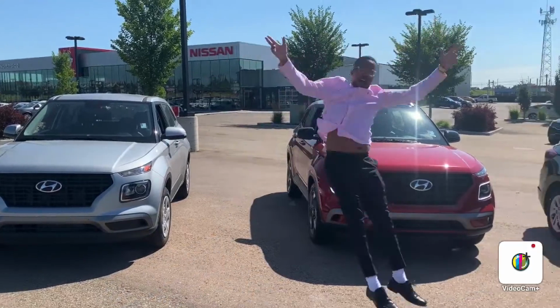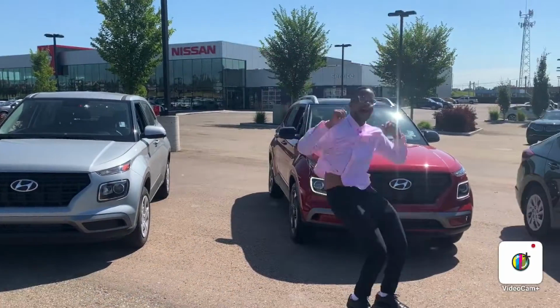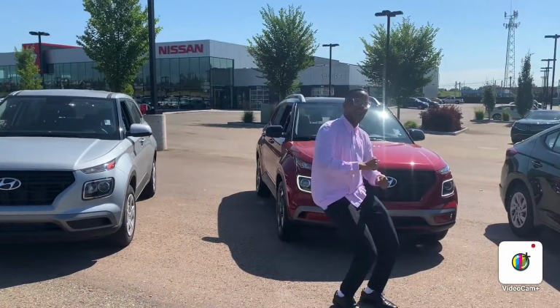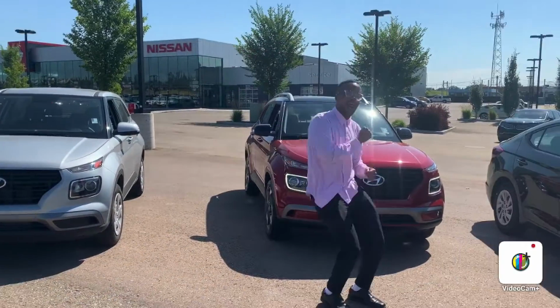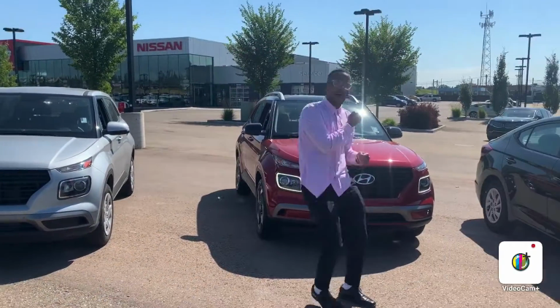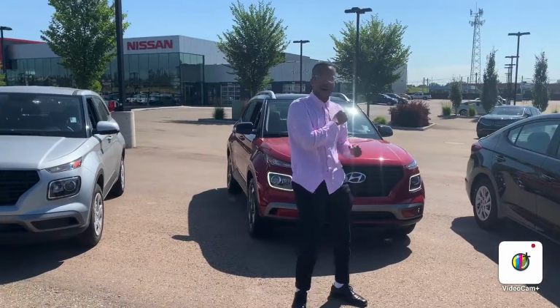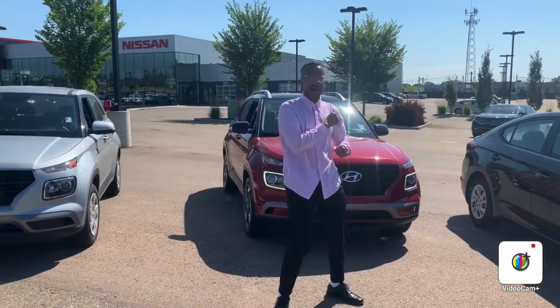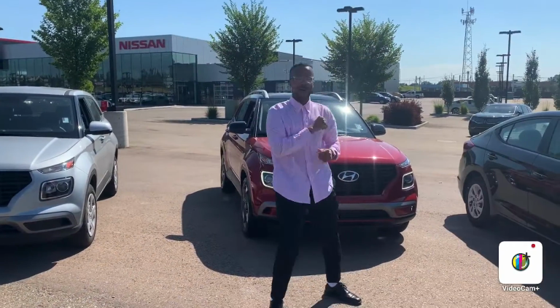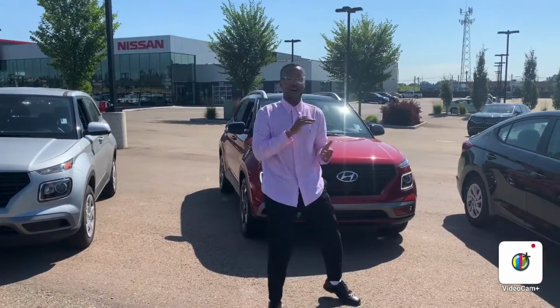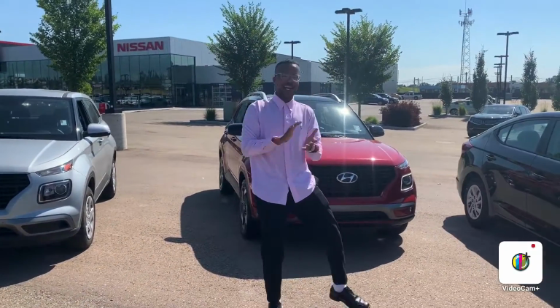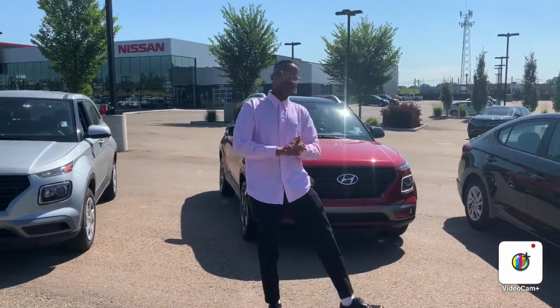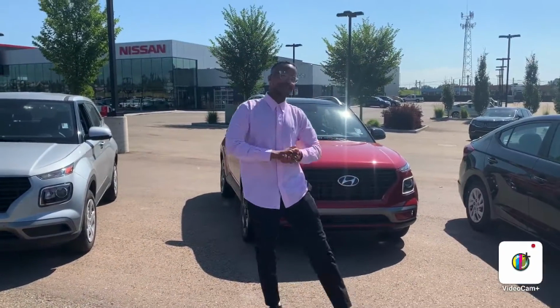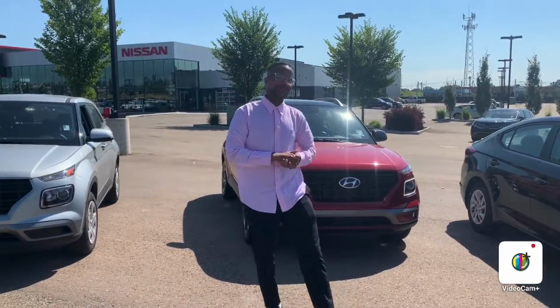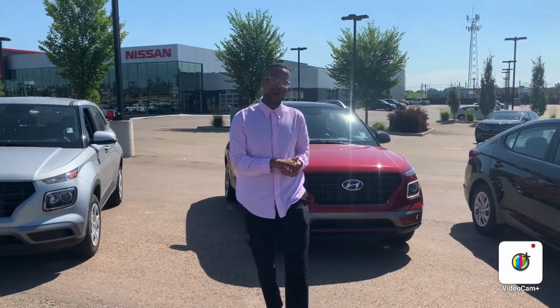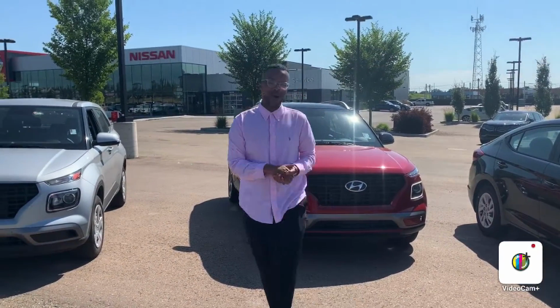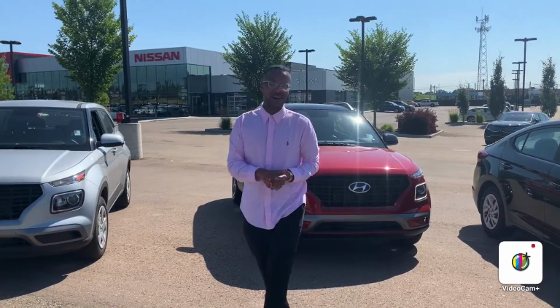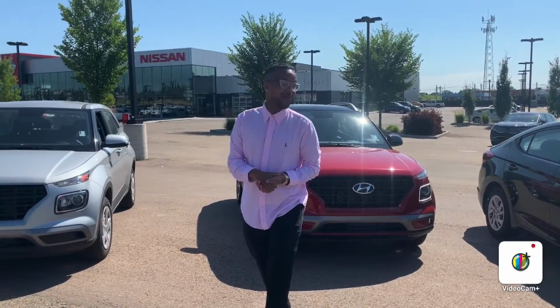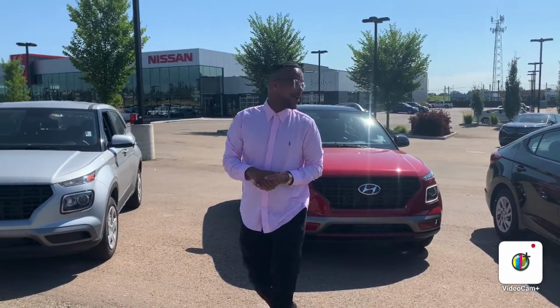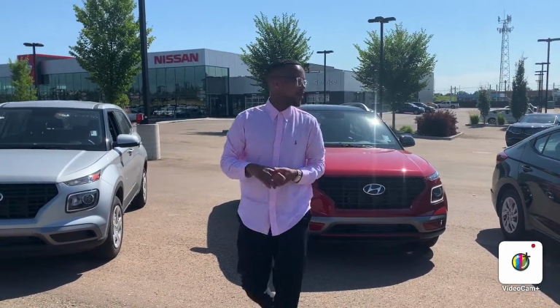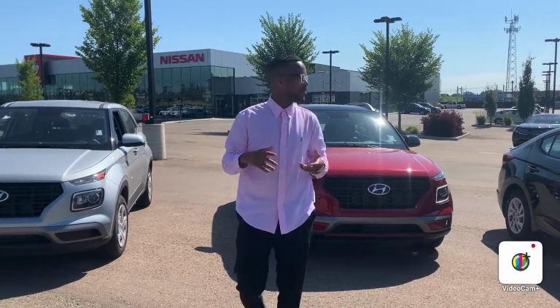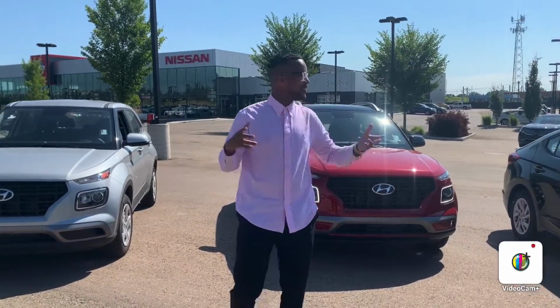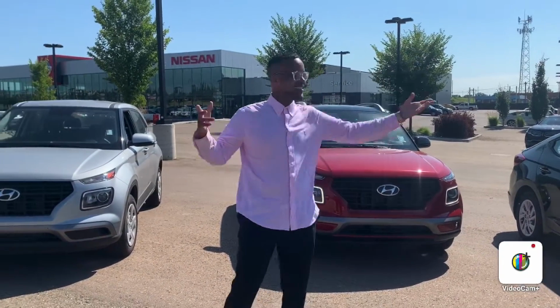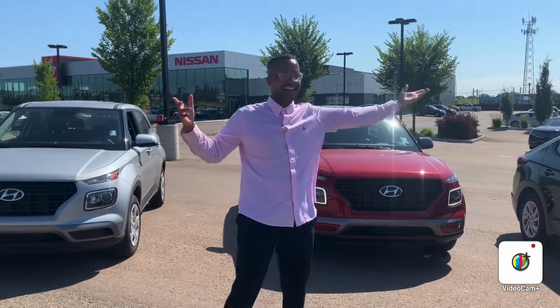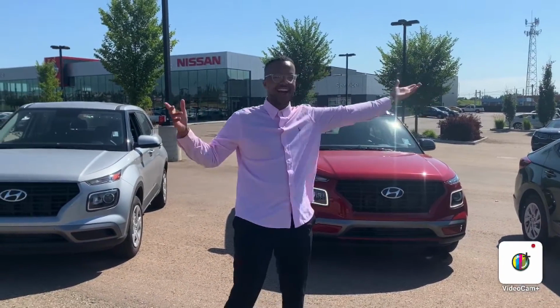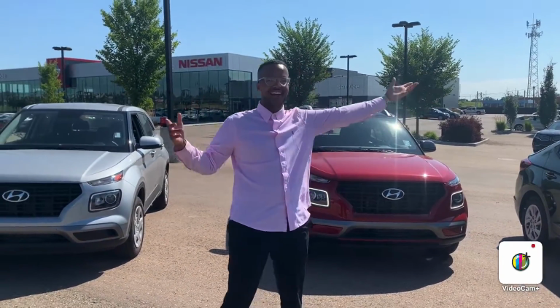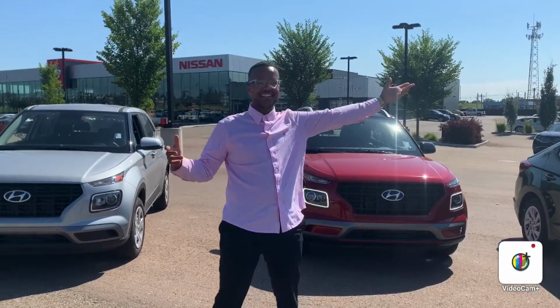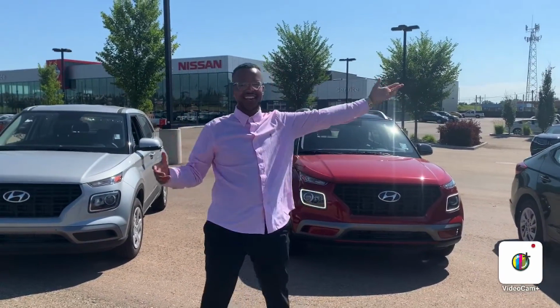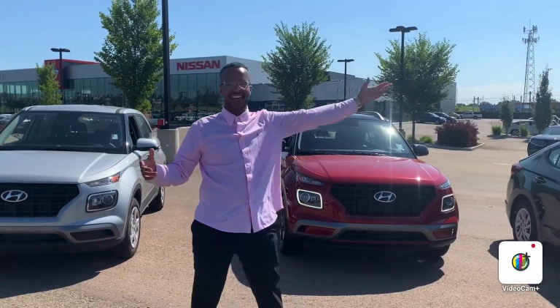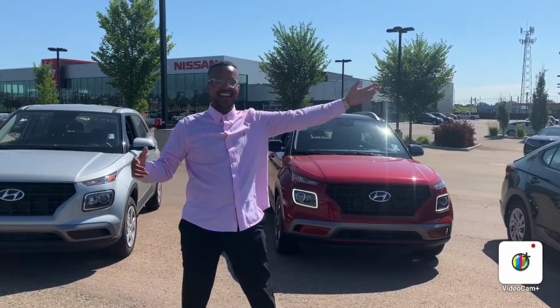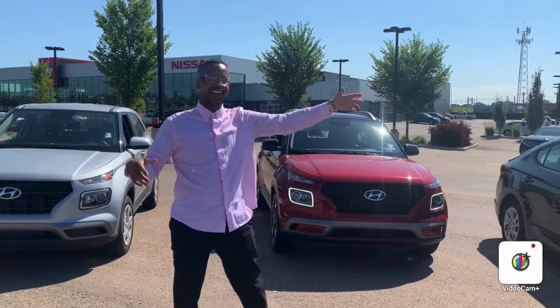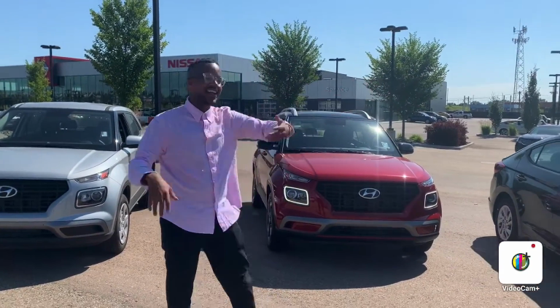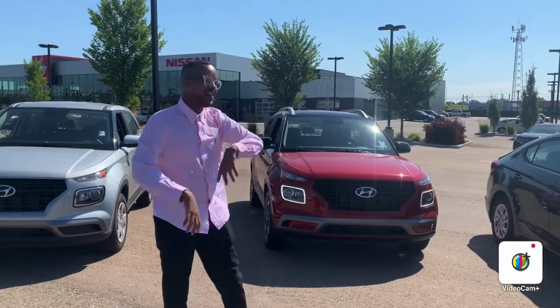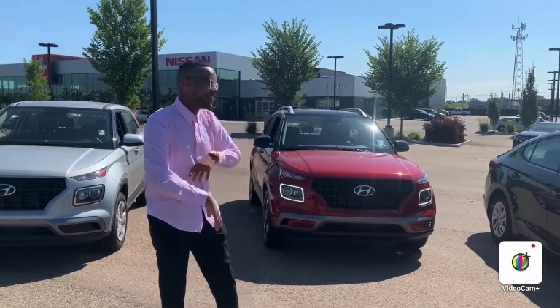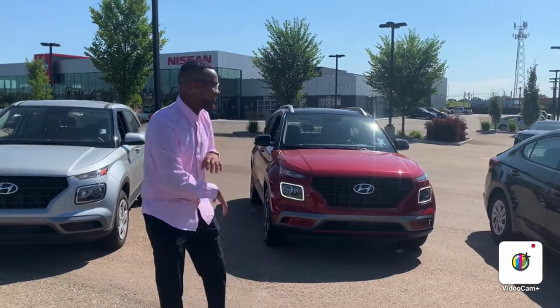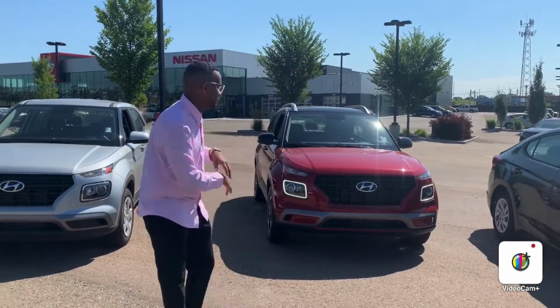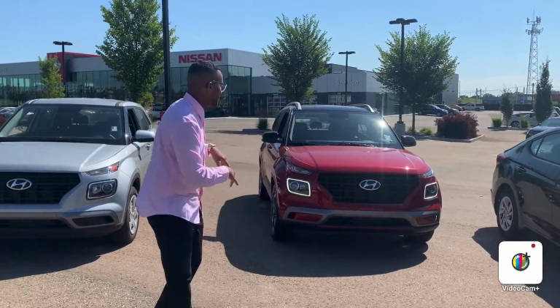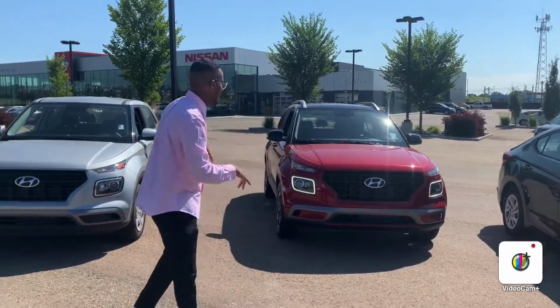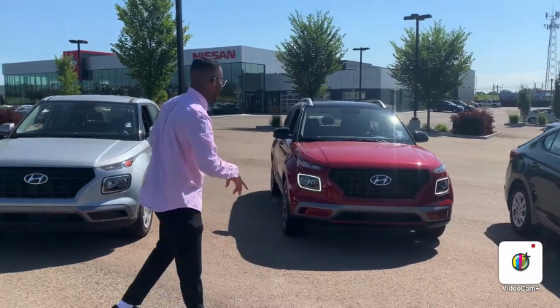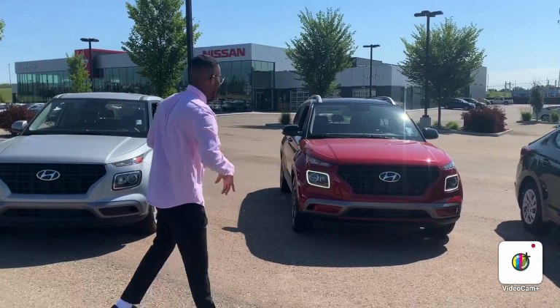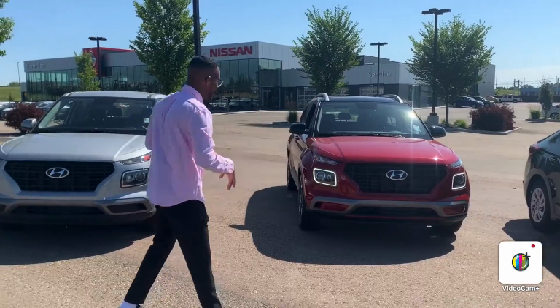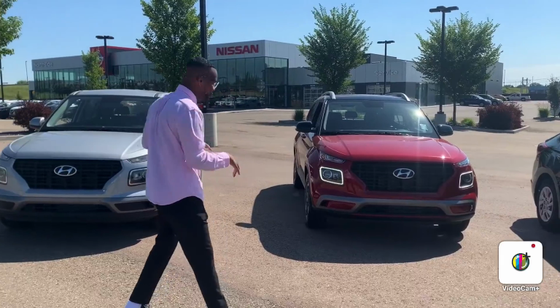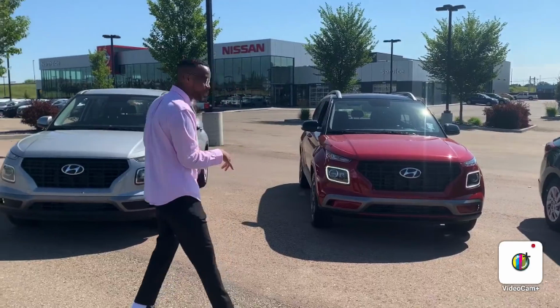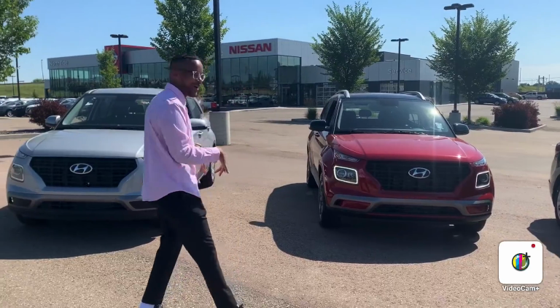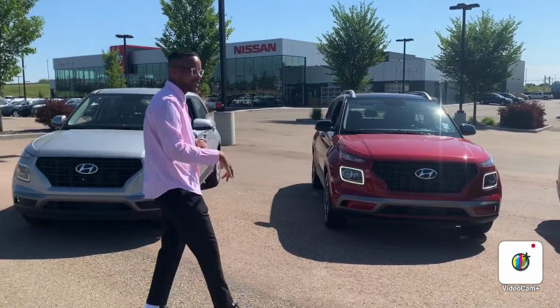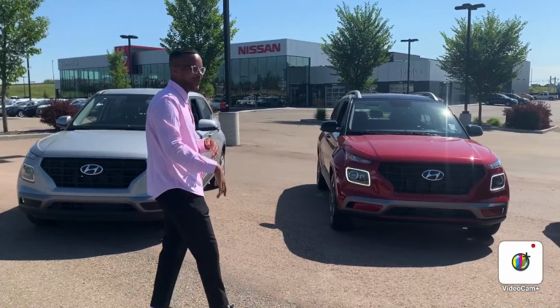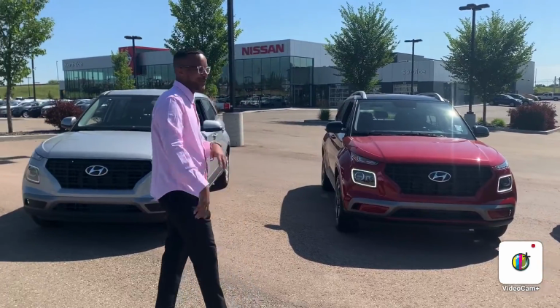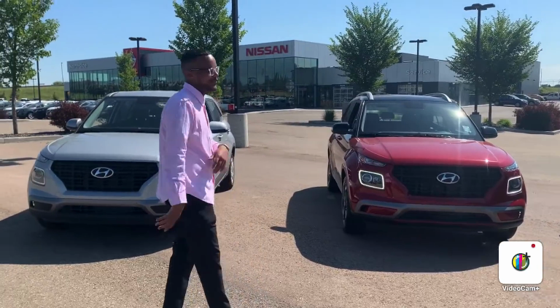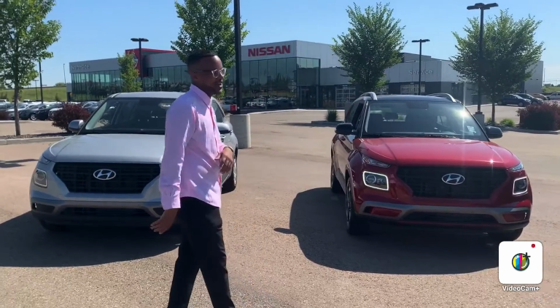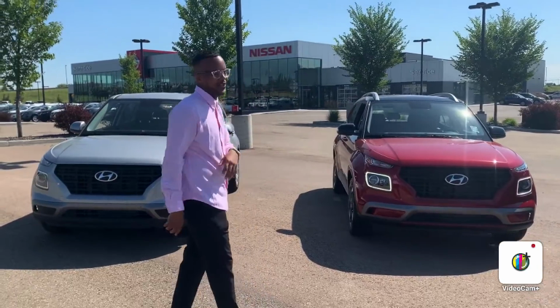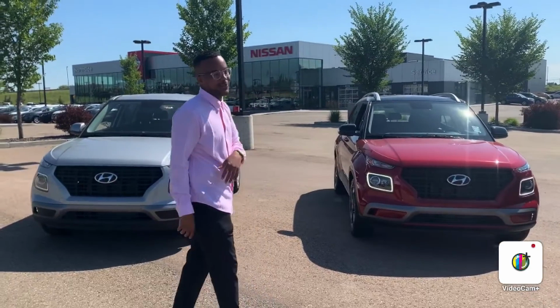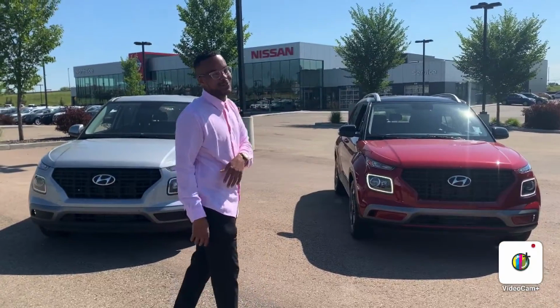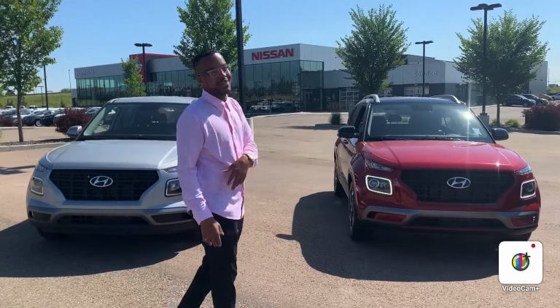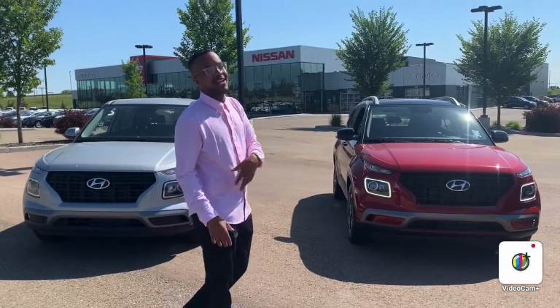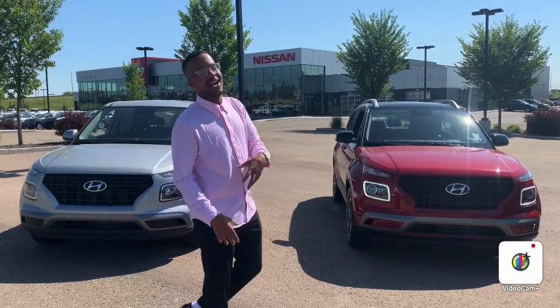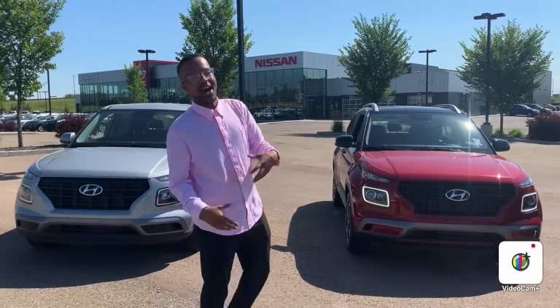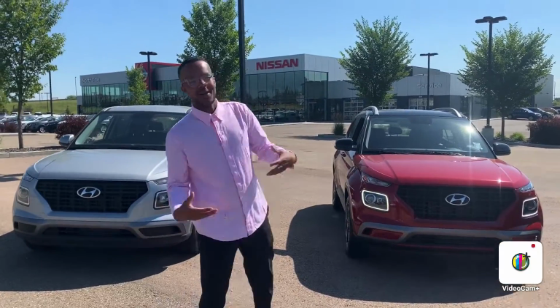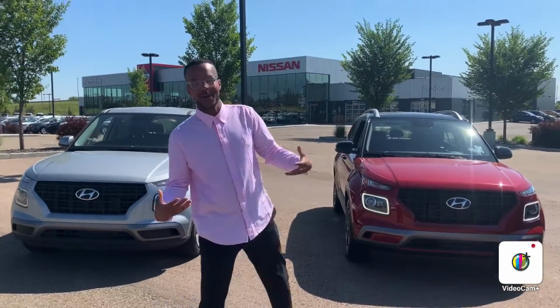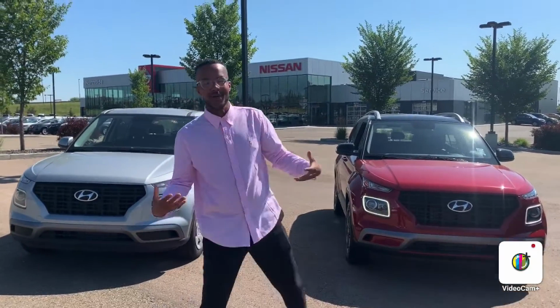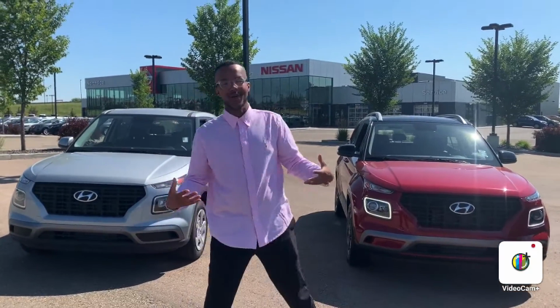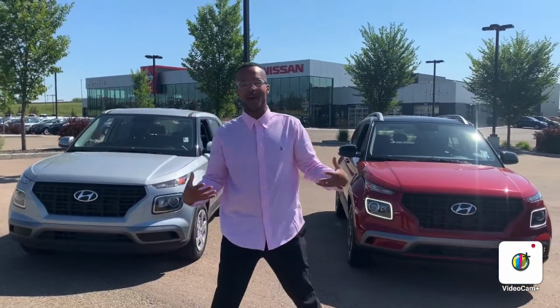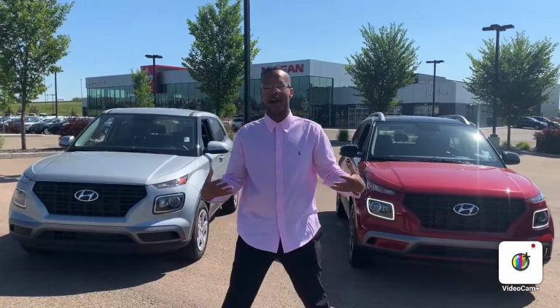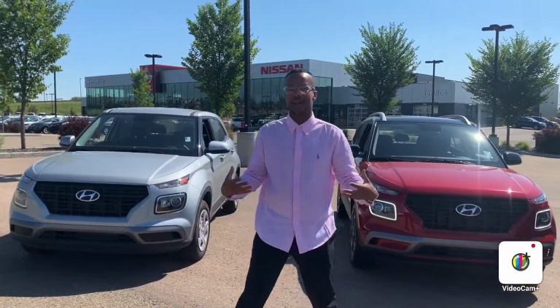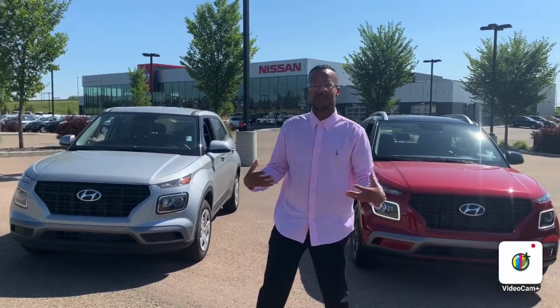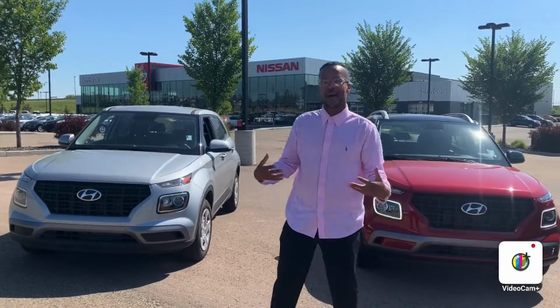Hello! My name is Mo and we're at River City Hyundai, and this is the all-new 2020 Venue that I know you're inquiring about.